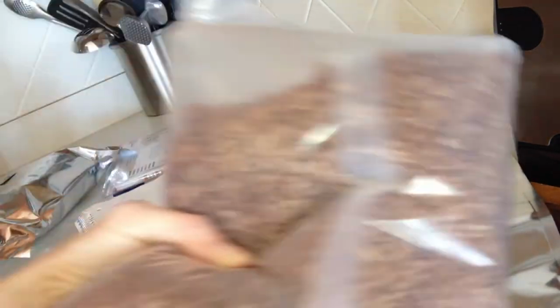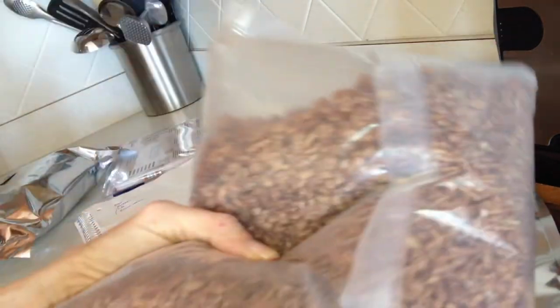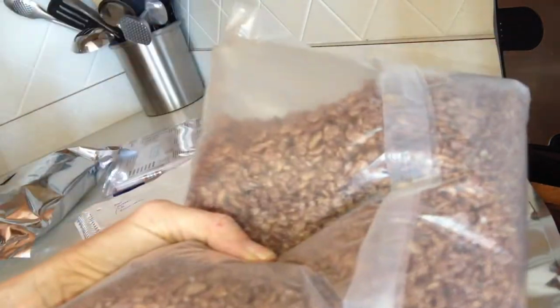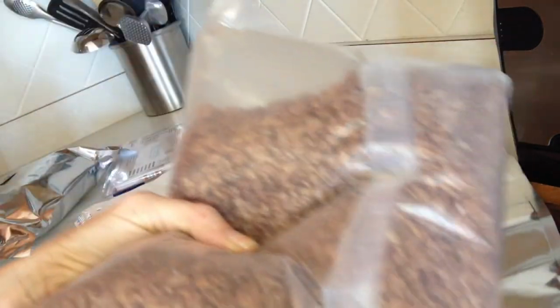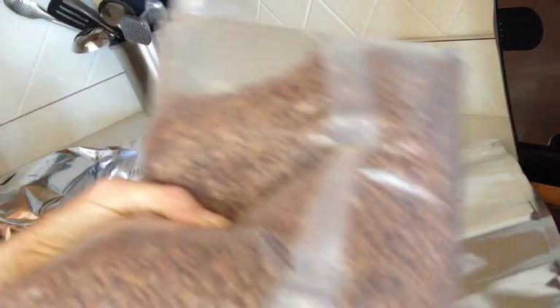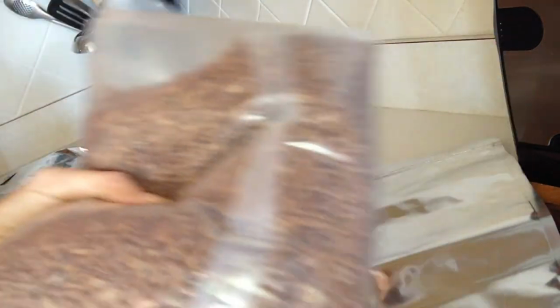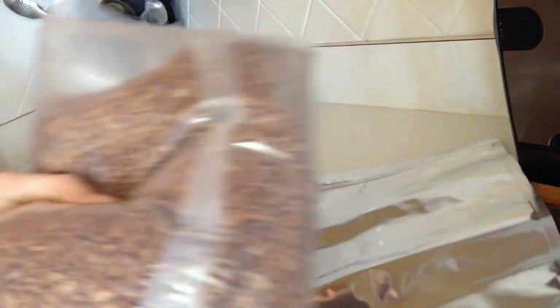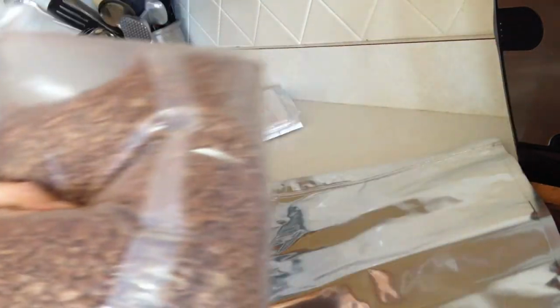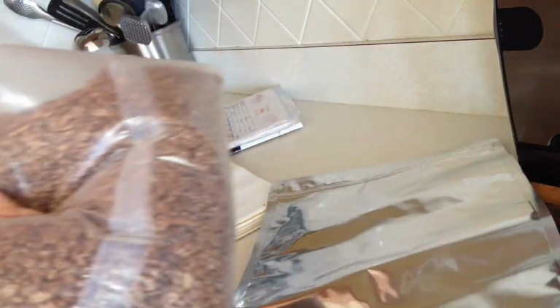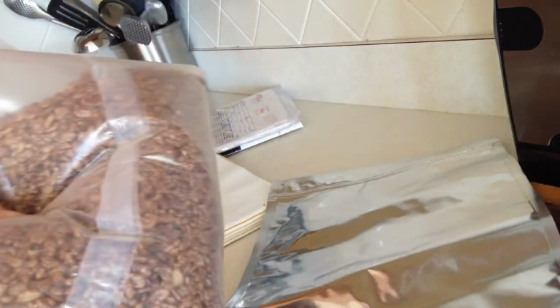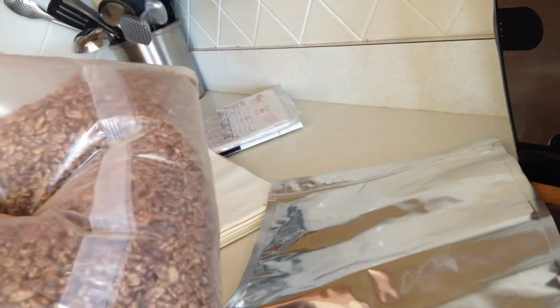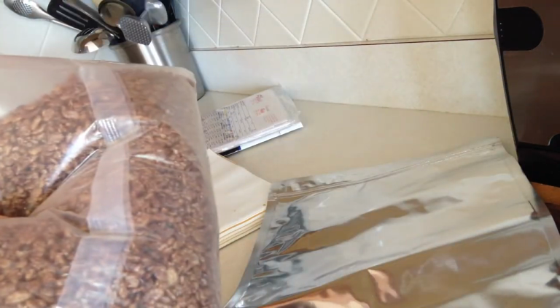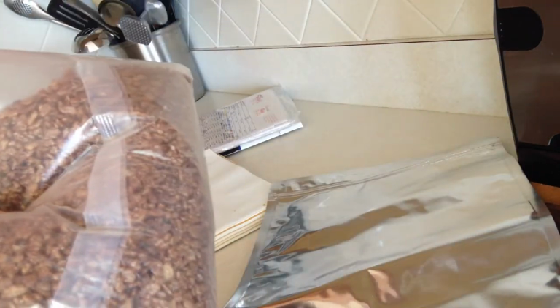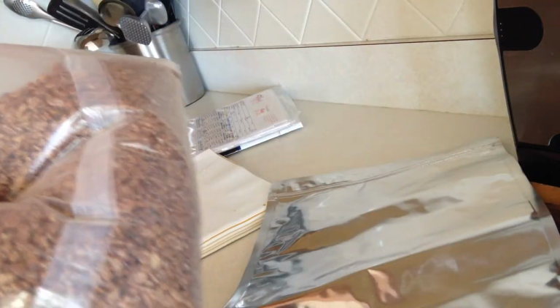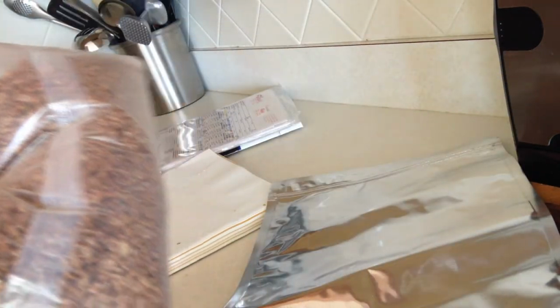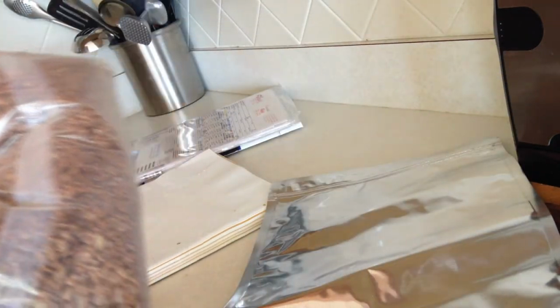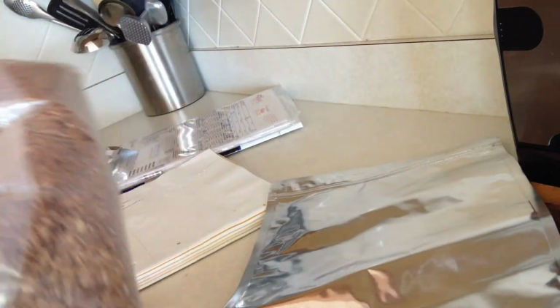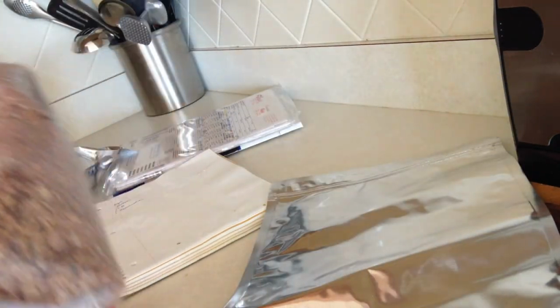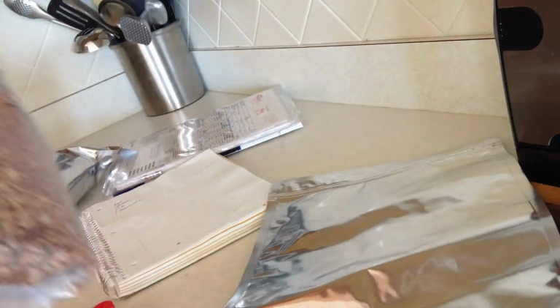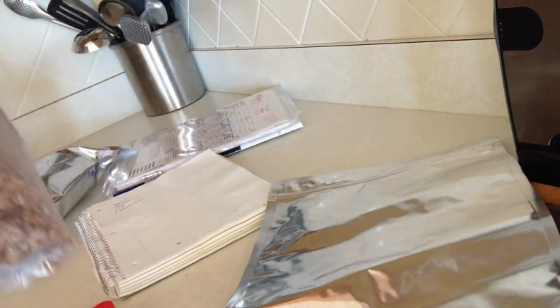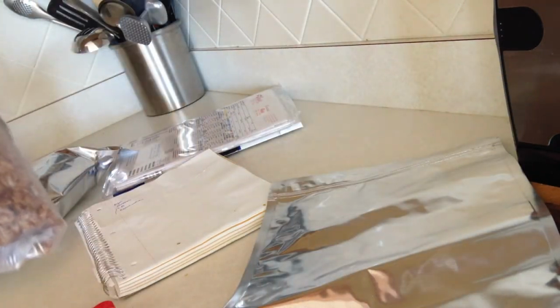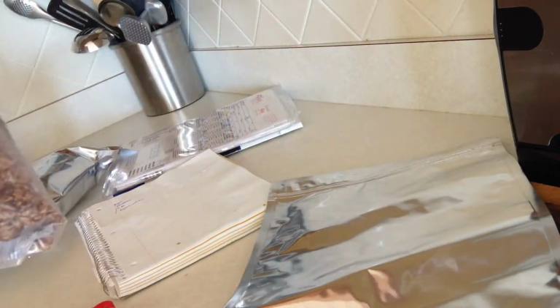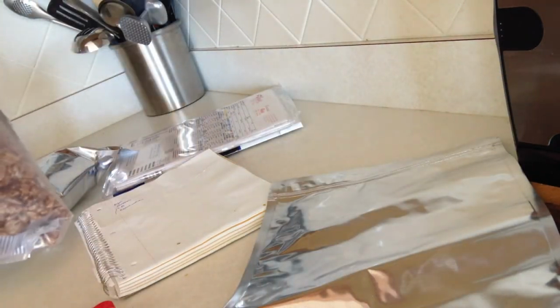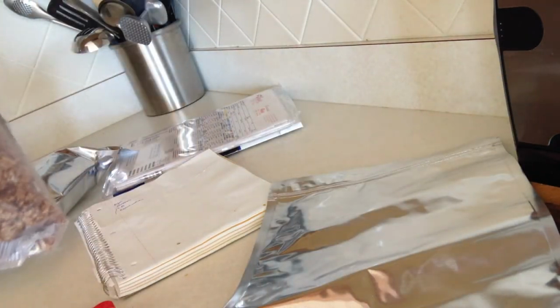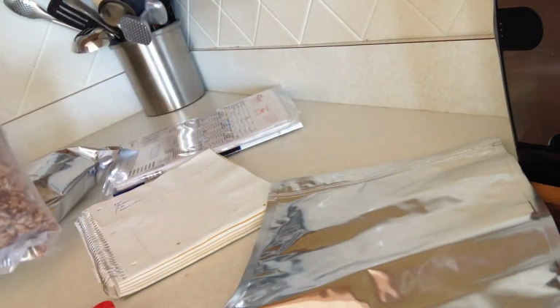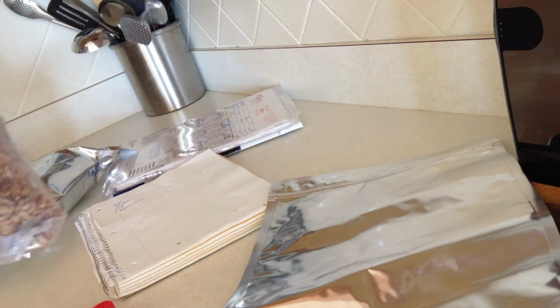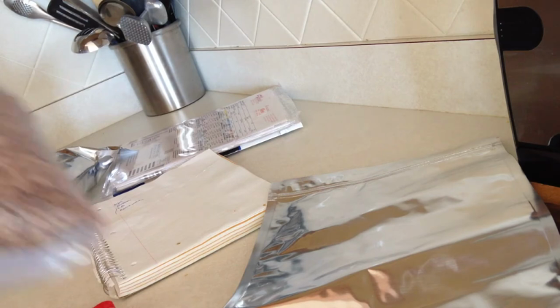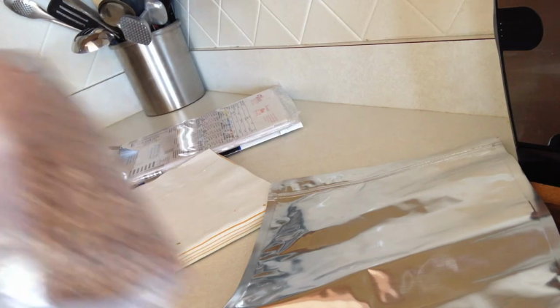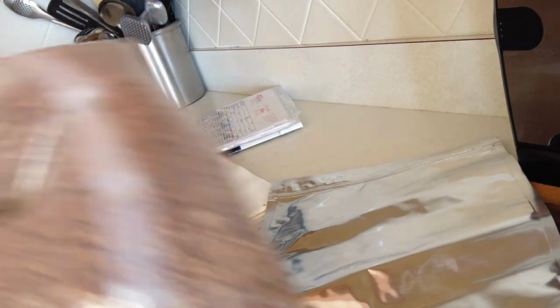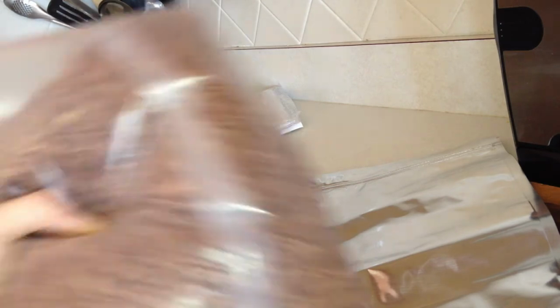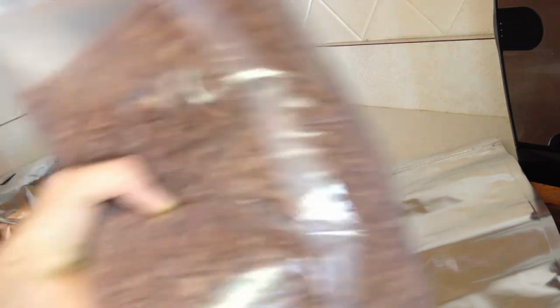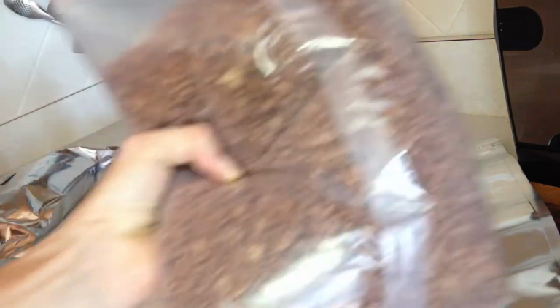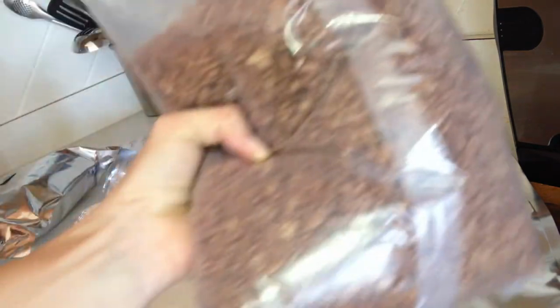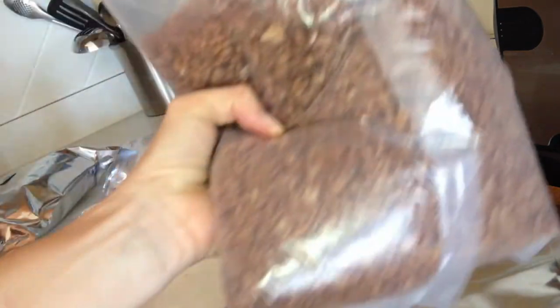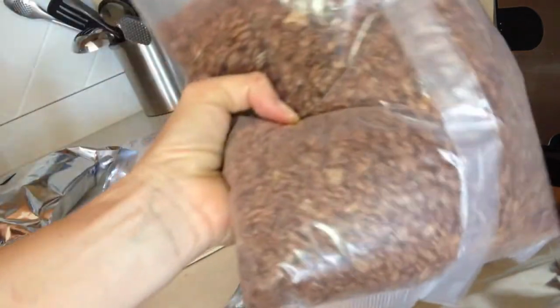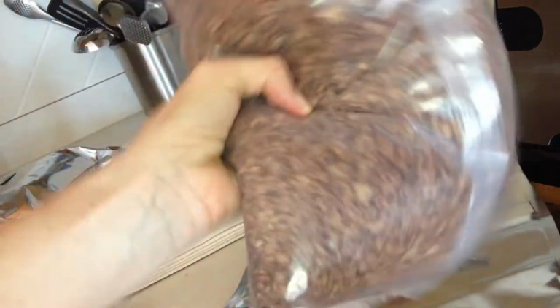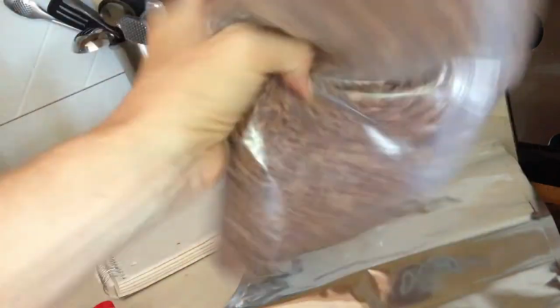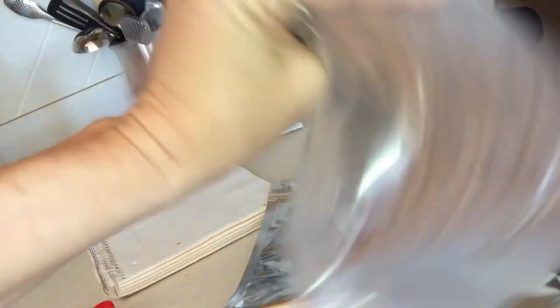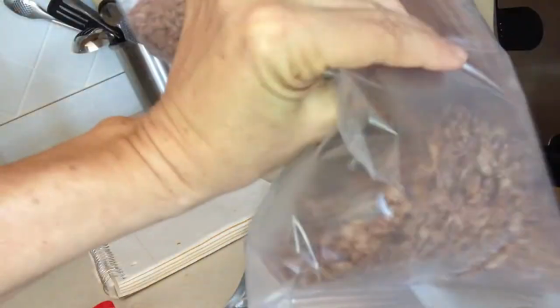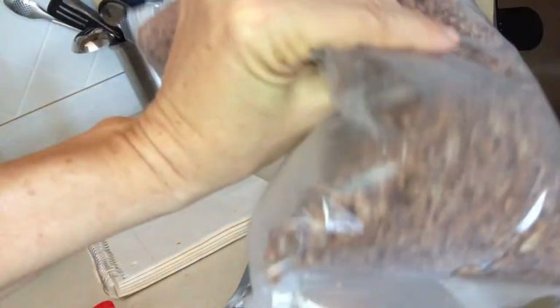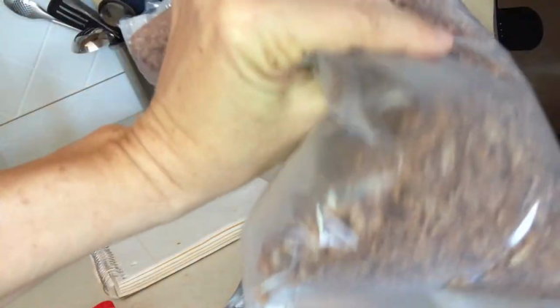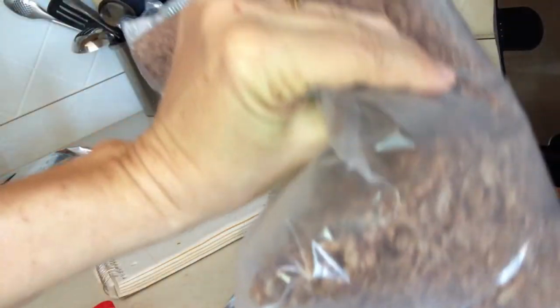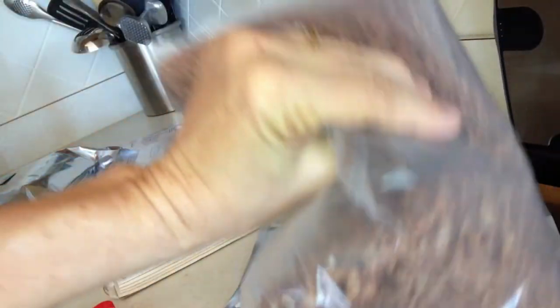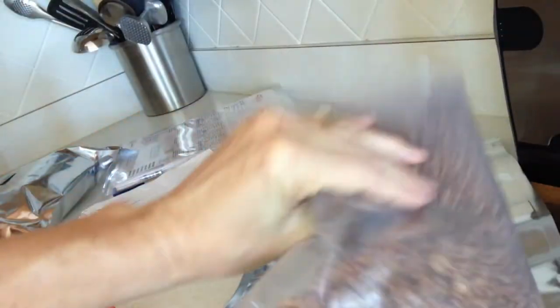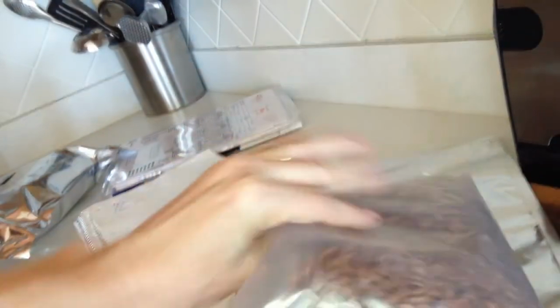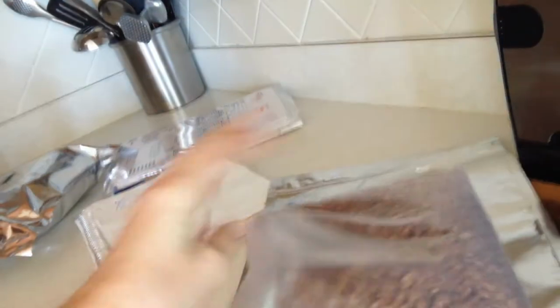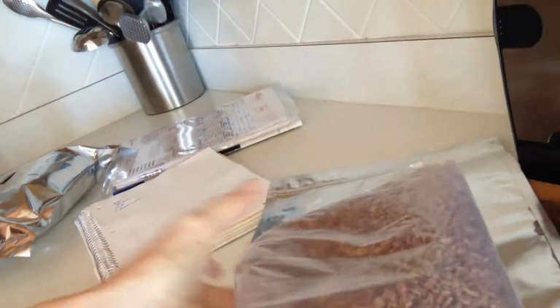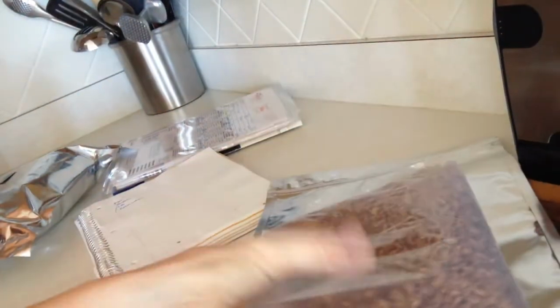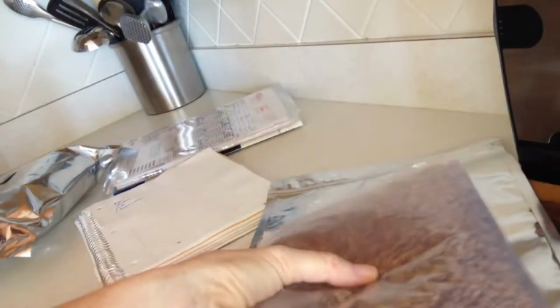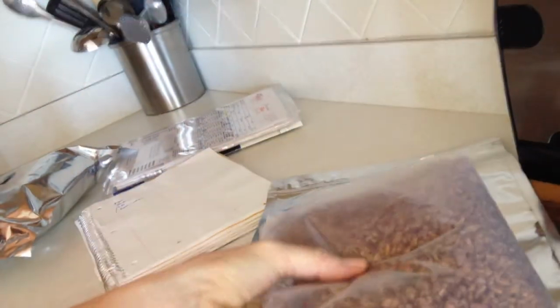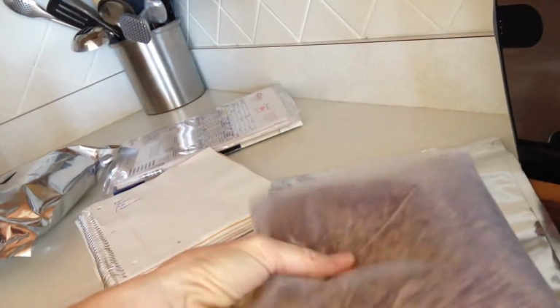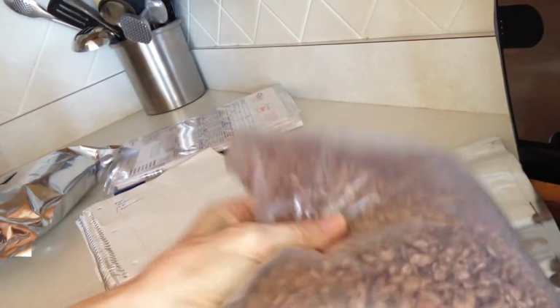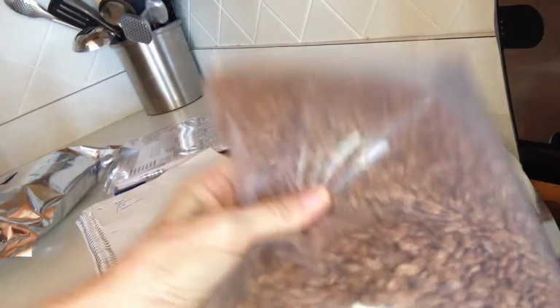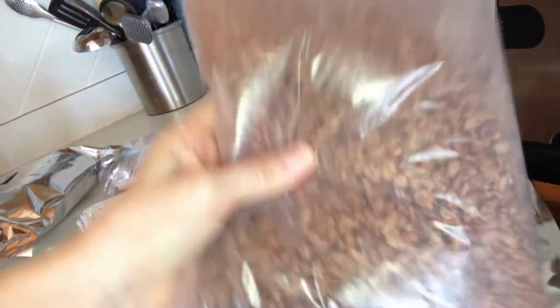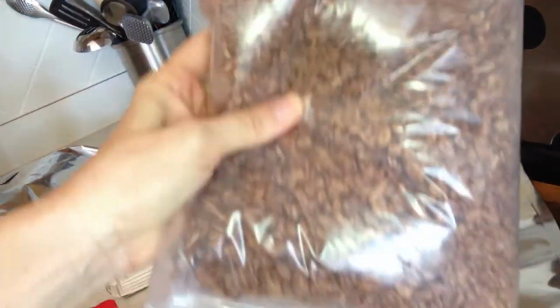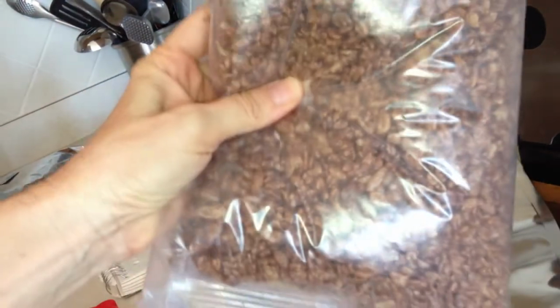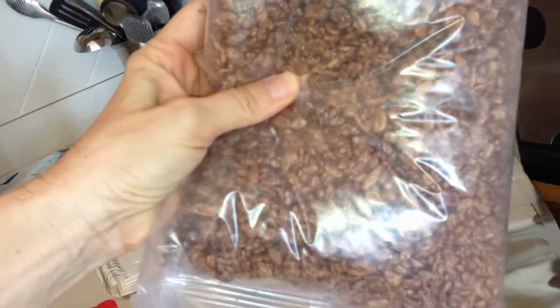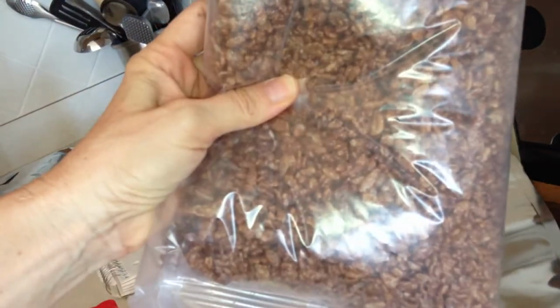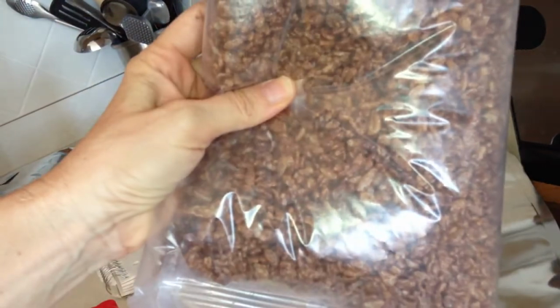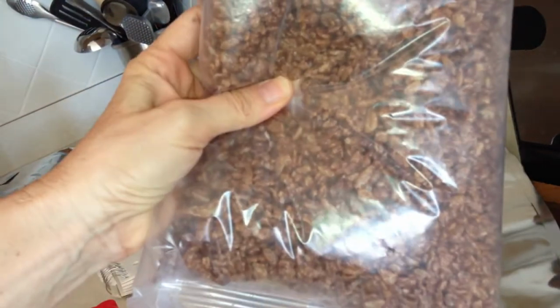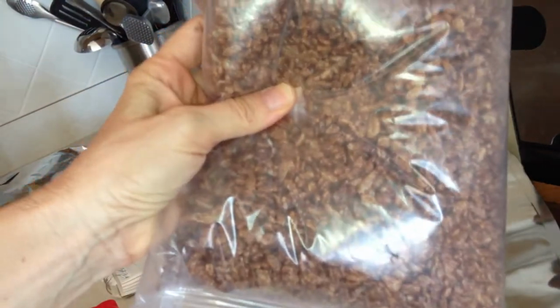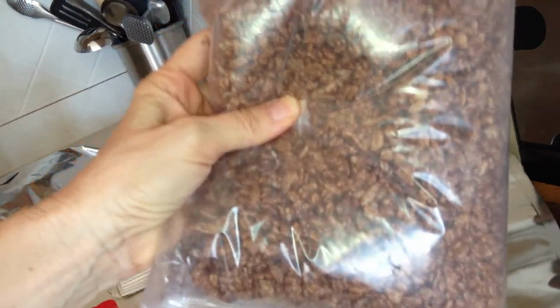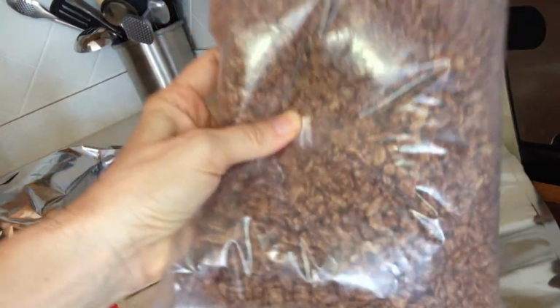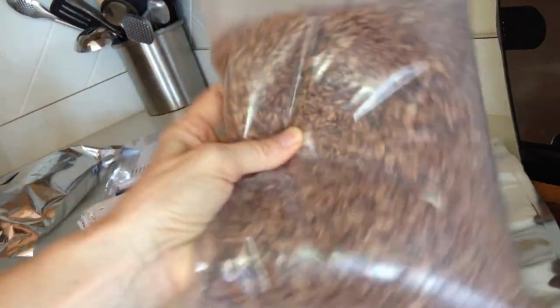Hey folks, Healthy Prepper here. Here's another easy way to store cereal. These are Kellogg's Cocoa Krispies.